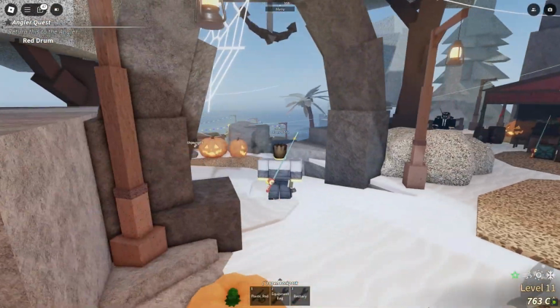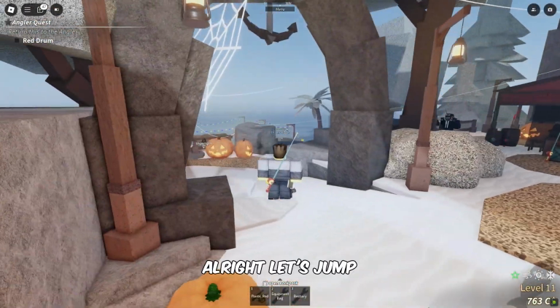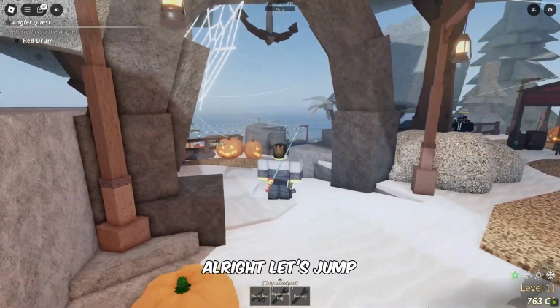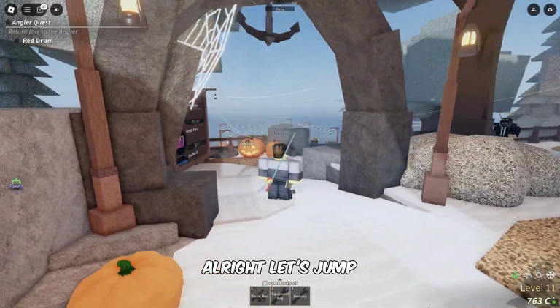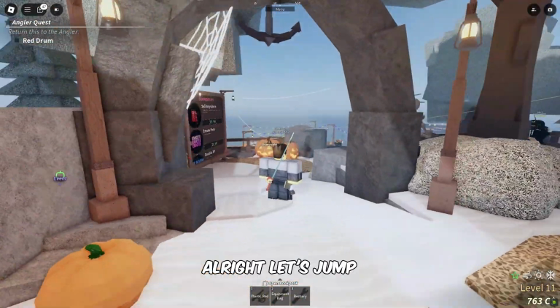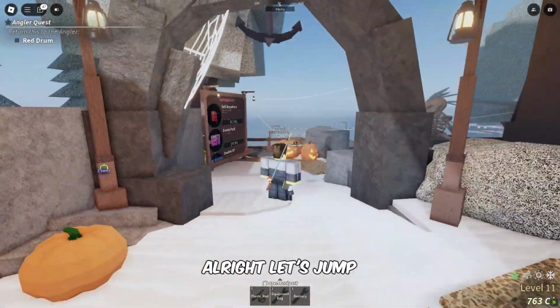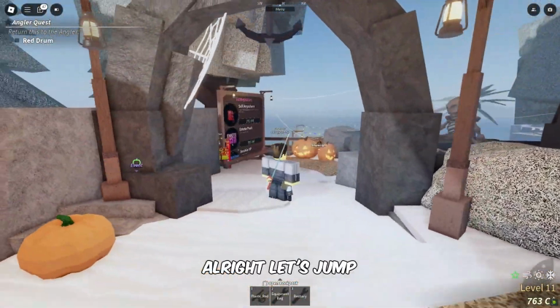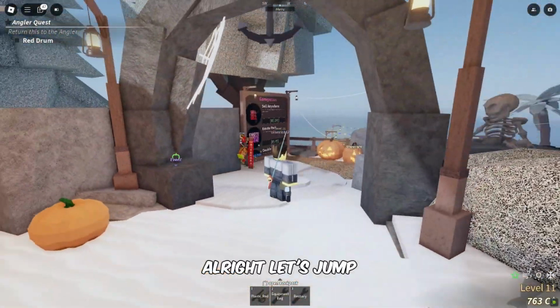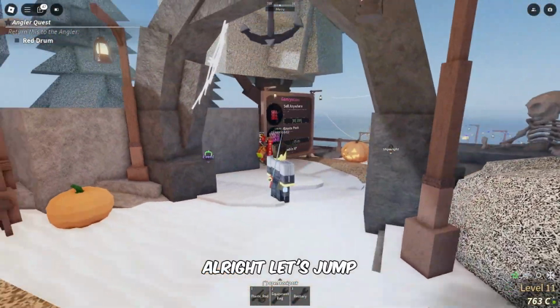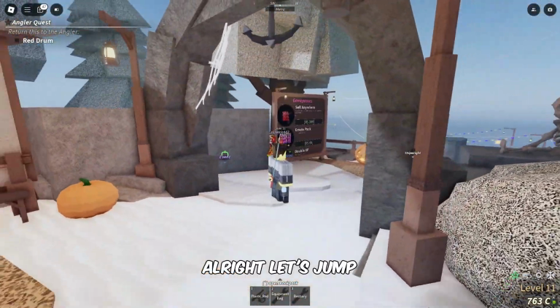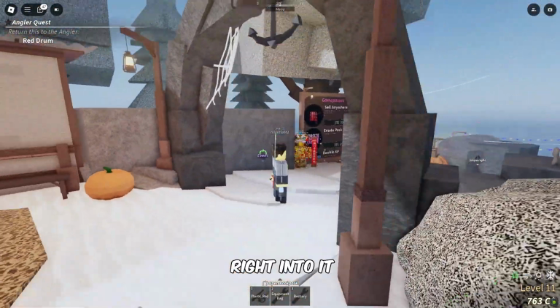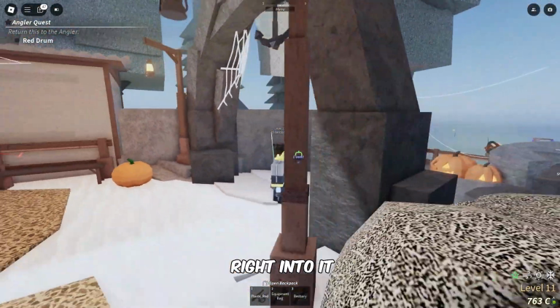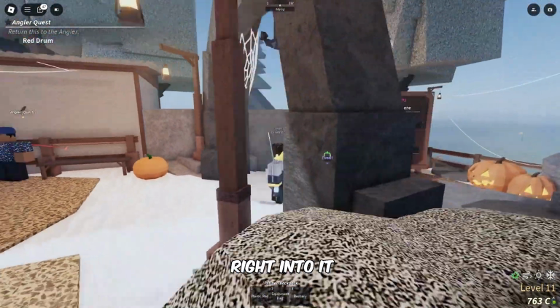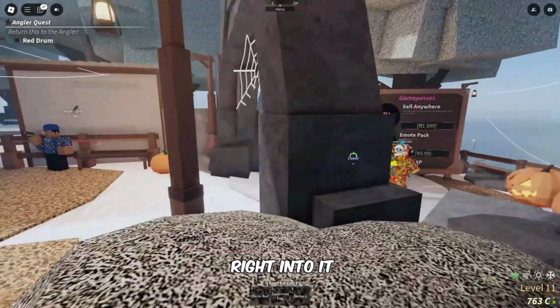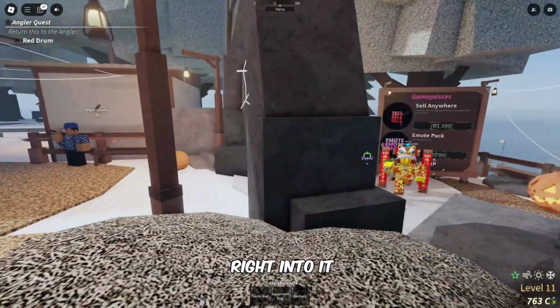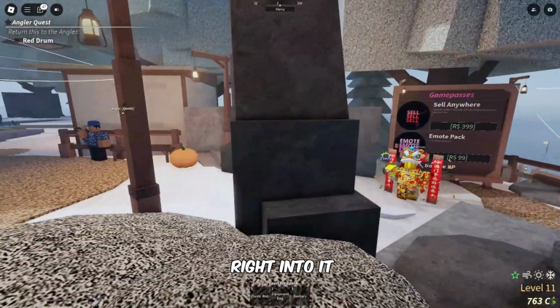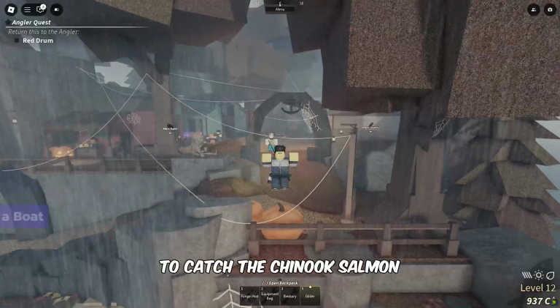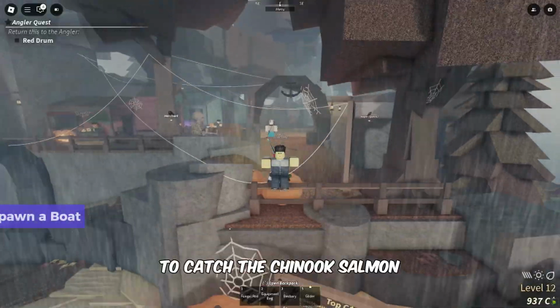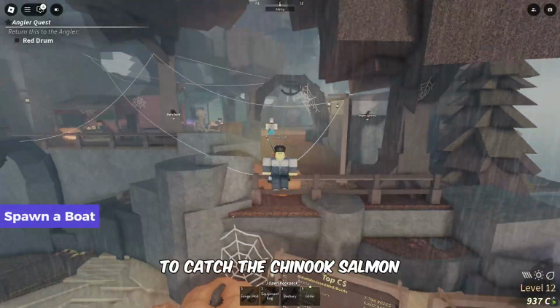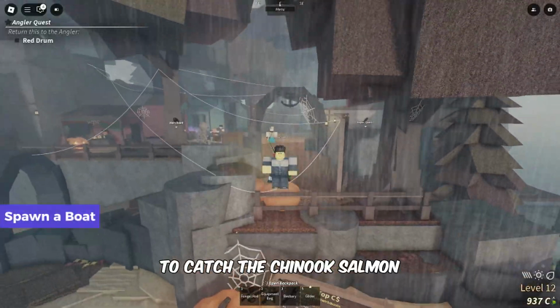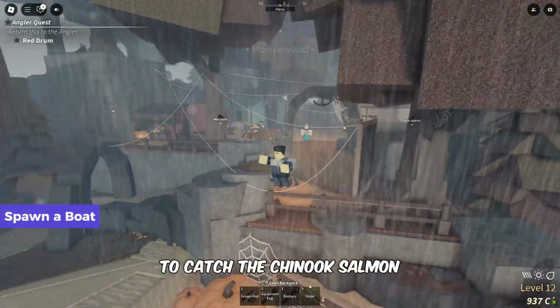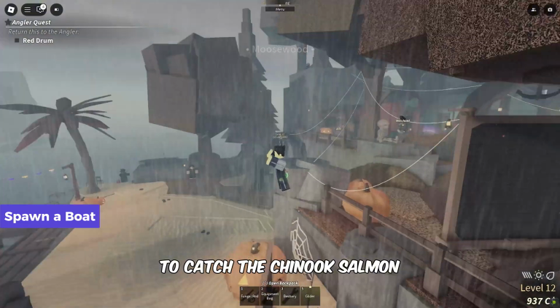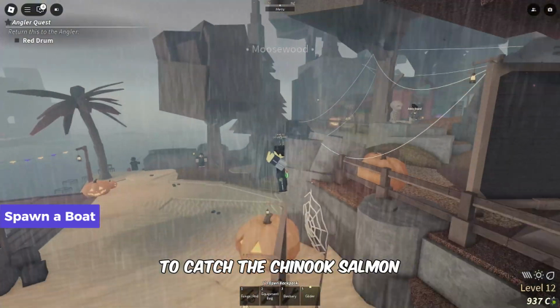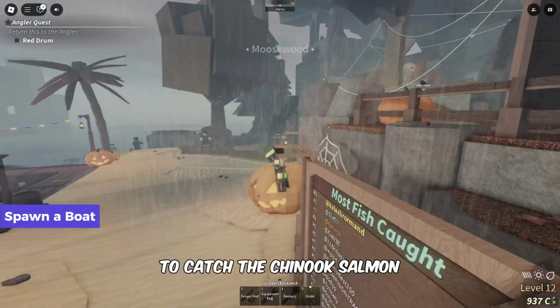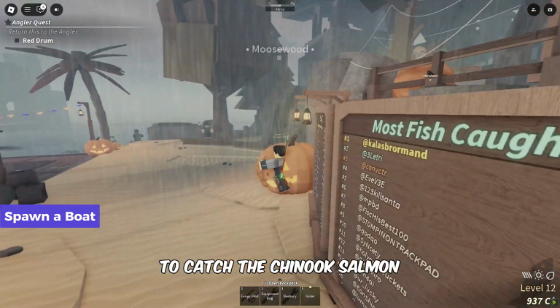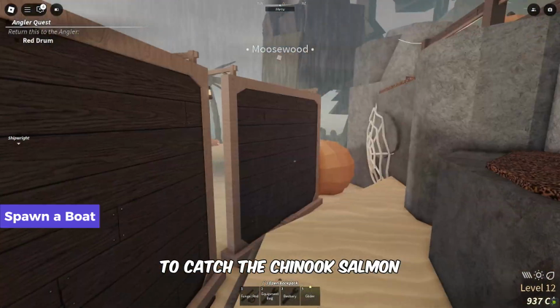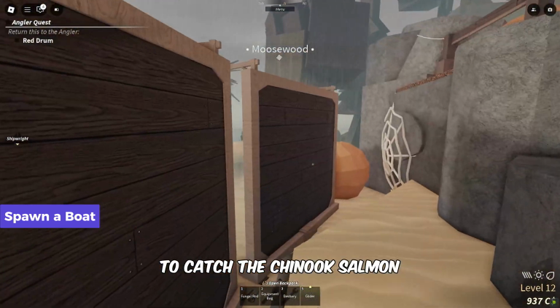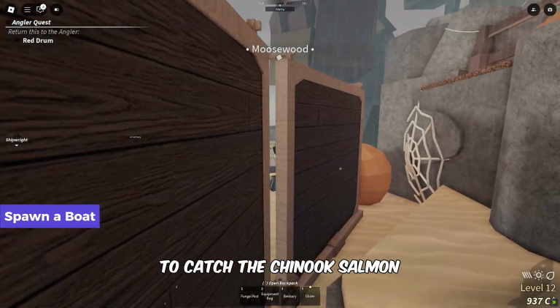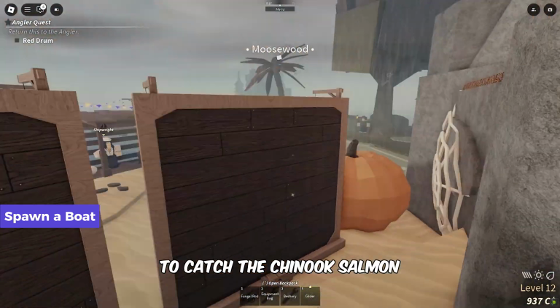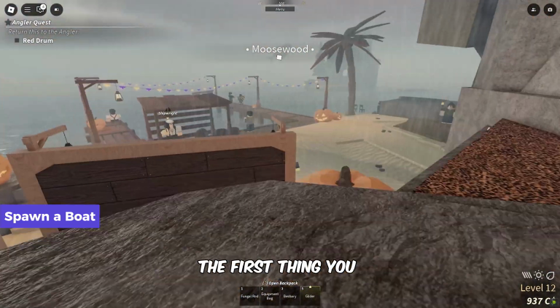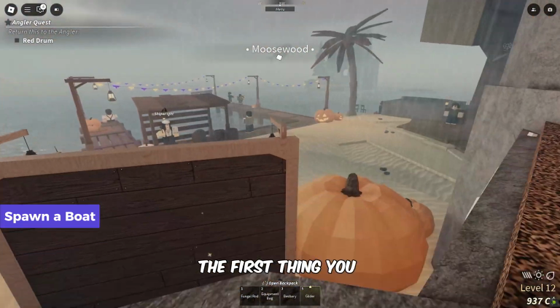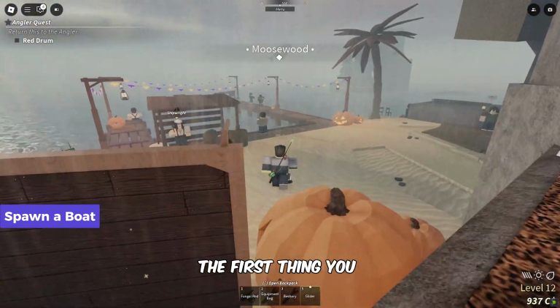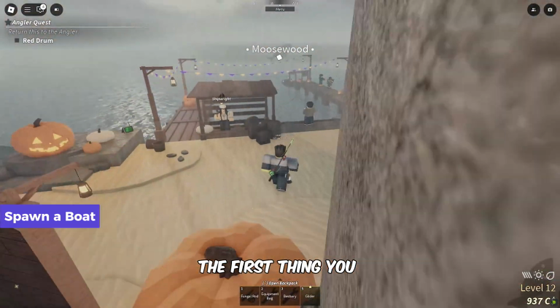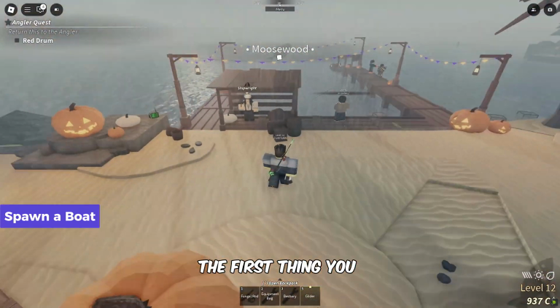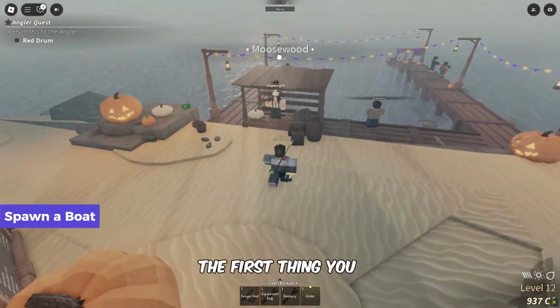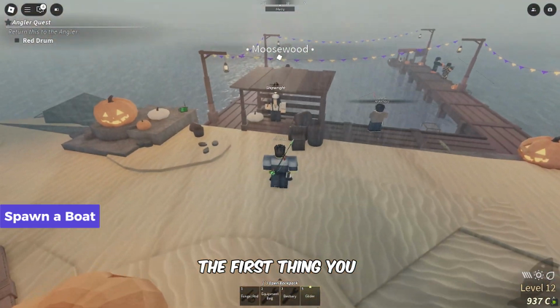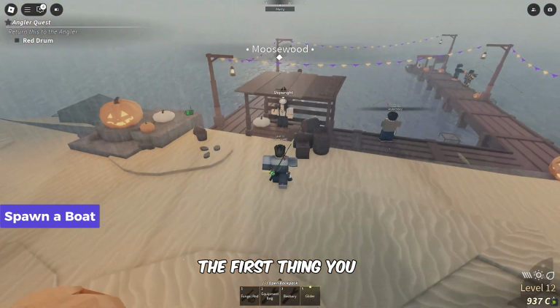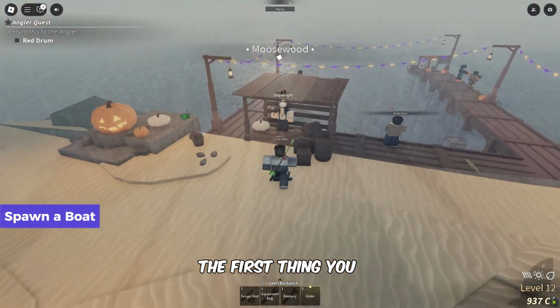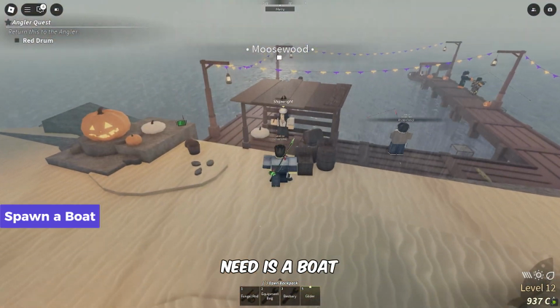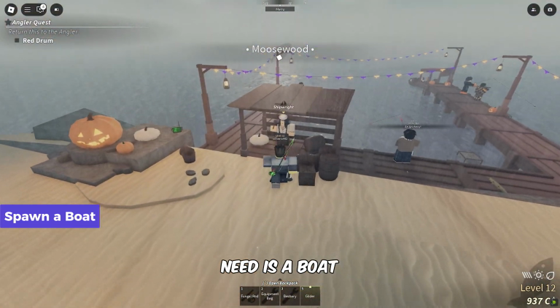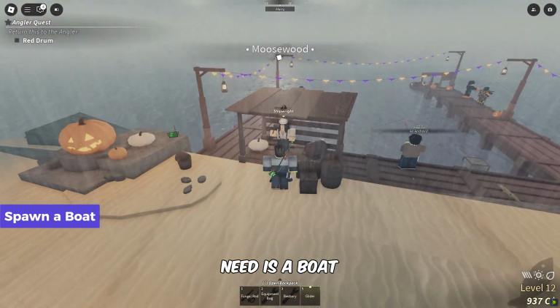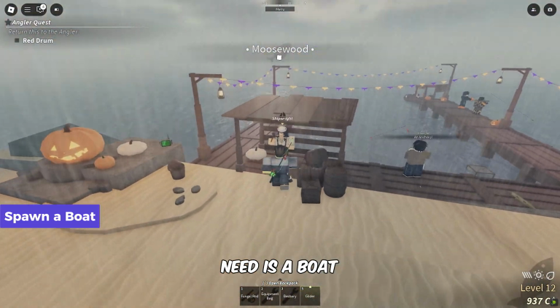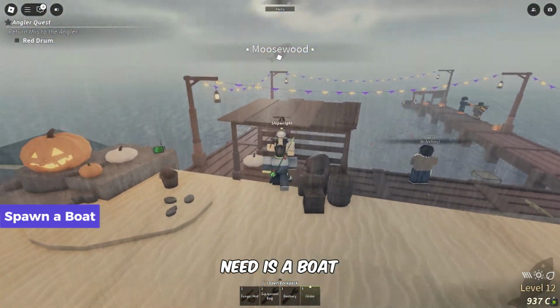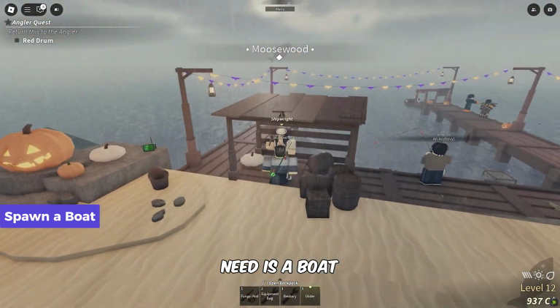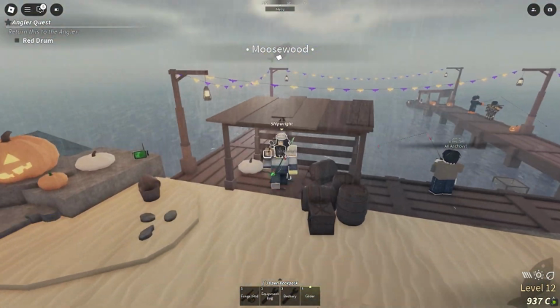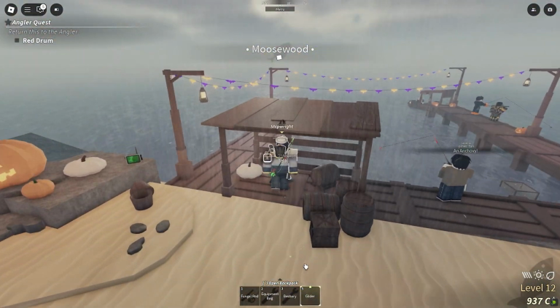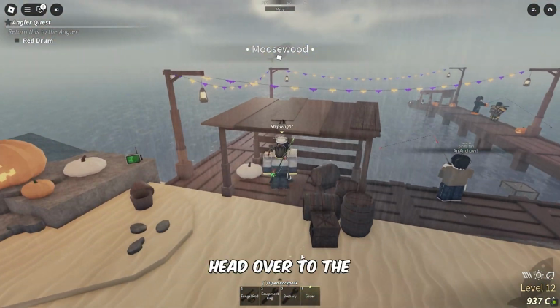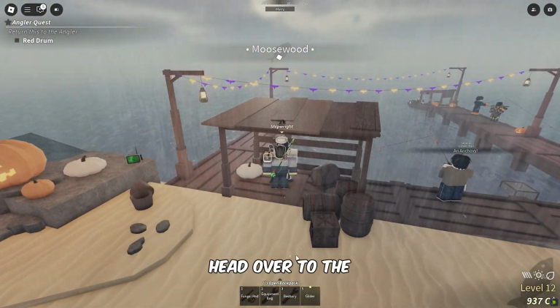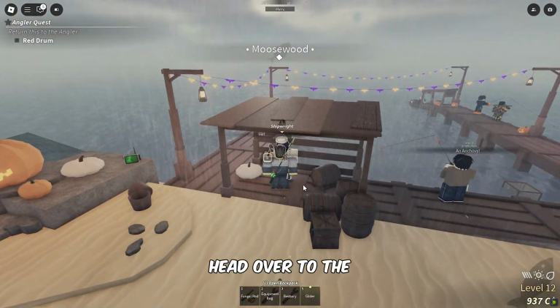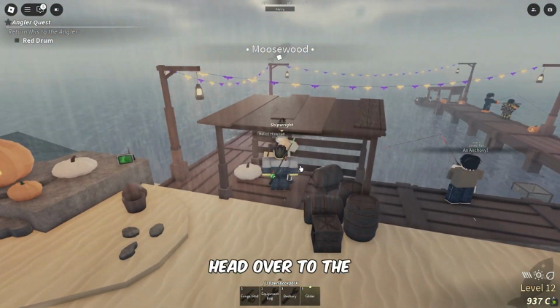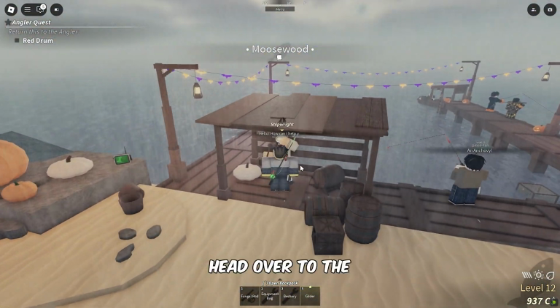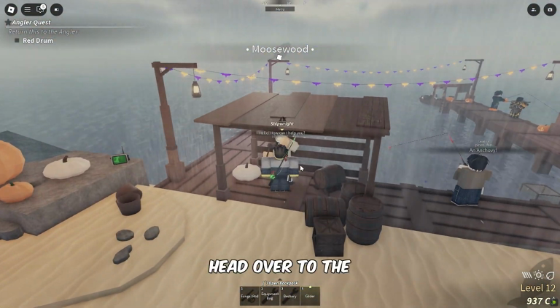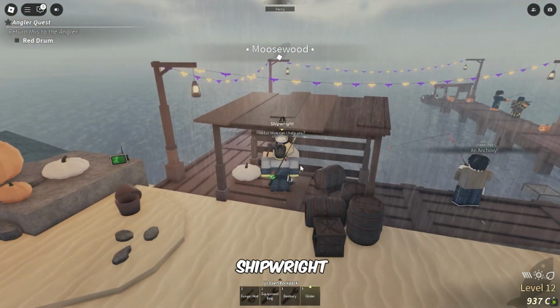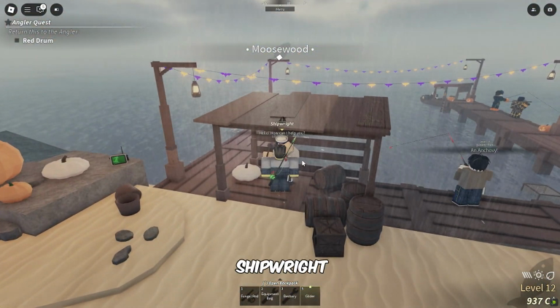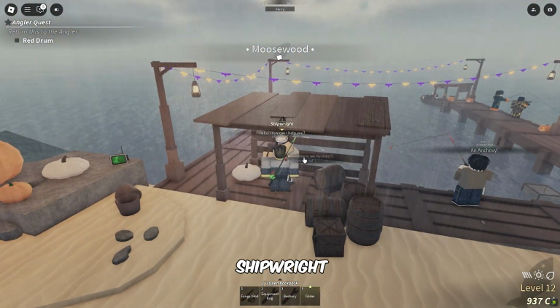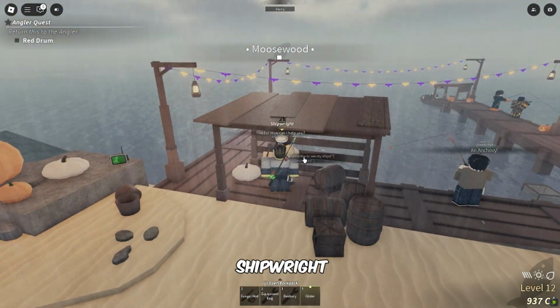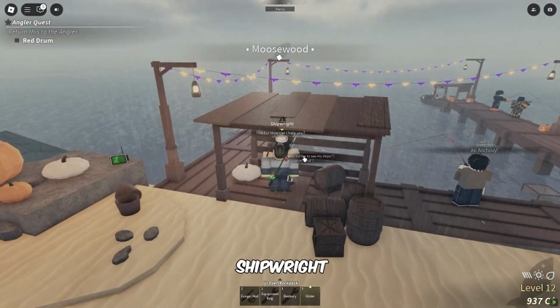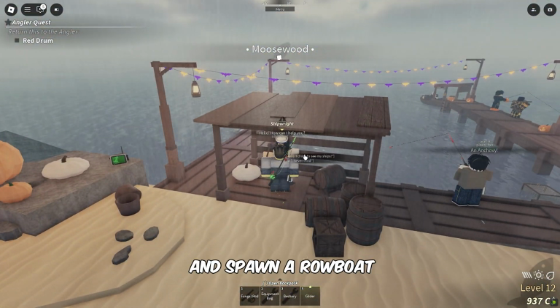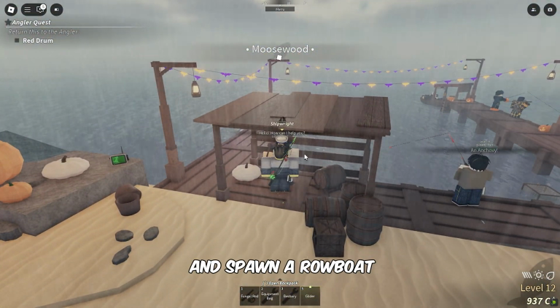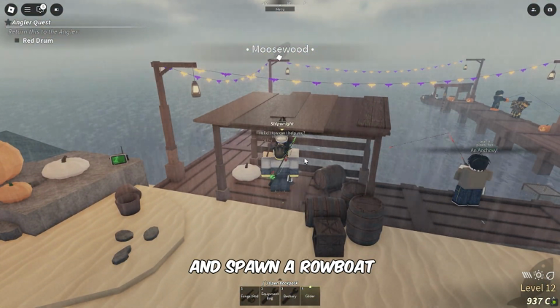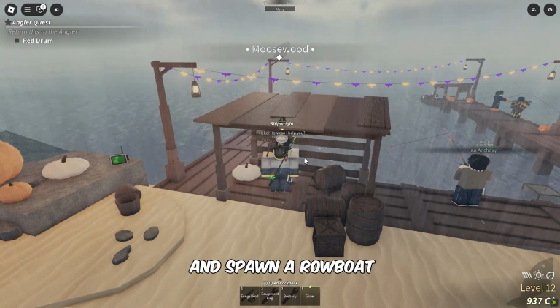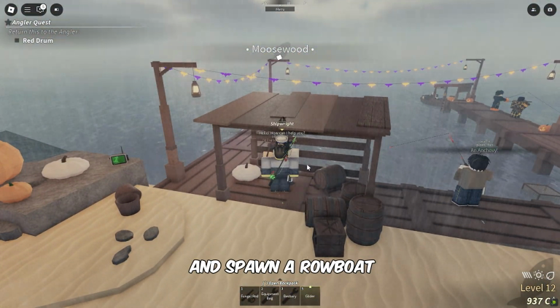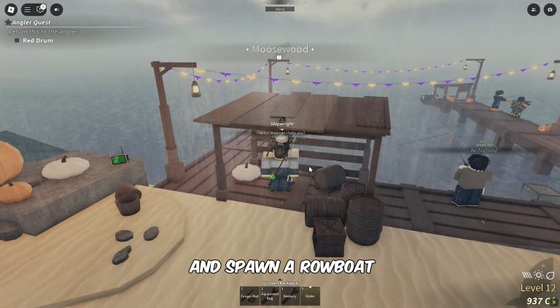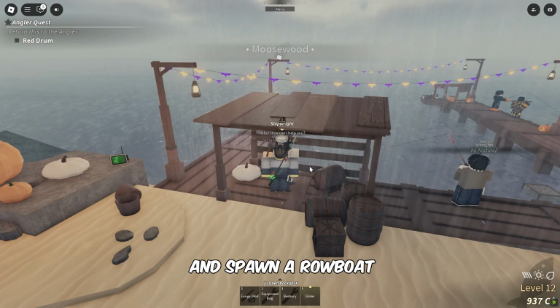Alright, let's jump right into it. To catch the Chinook salmon, the first thing you need is a boat. Head over to the shipwright and spawn a rowboat.